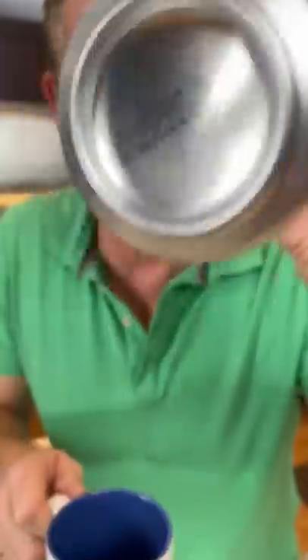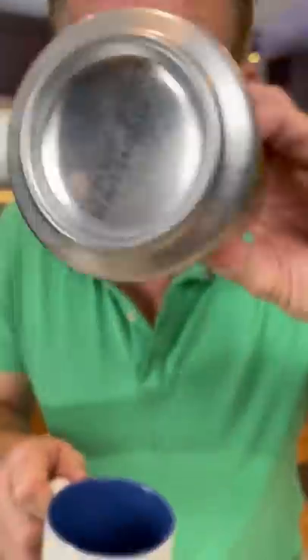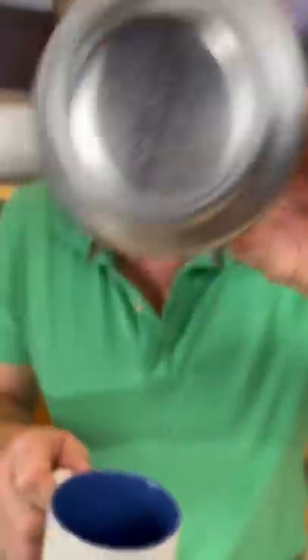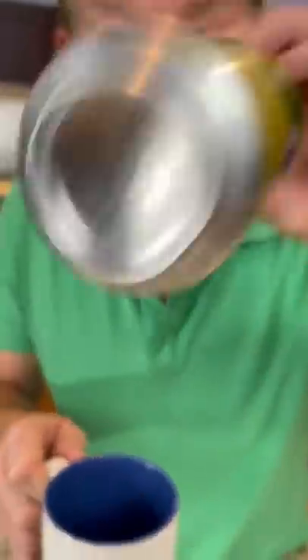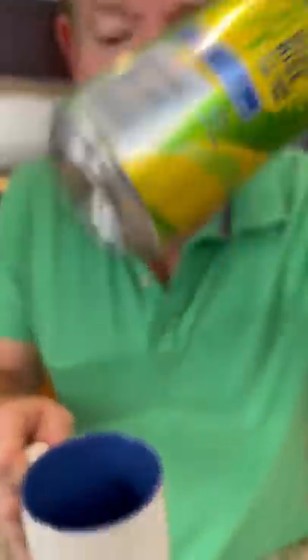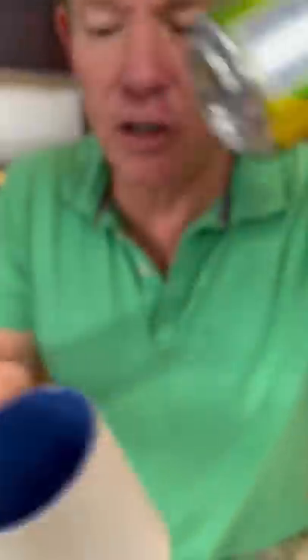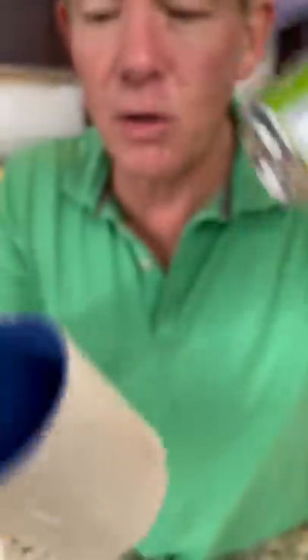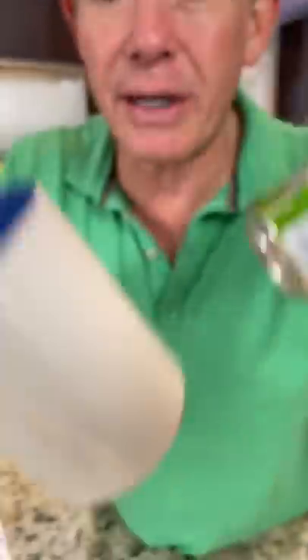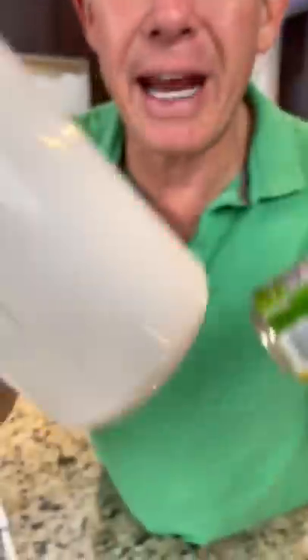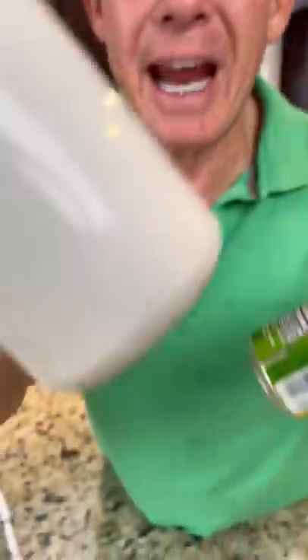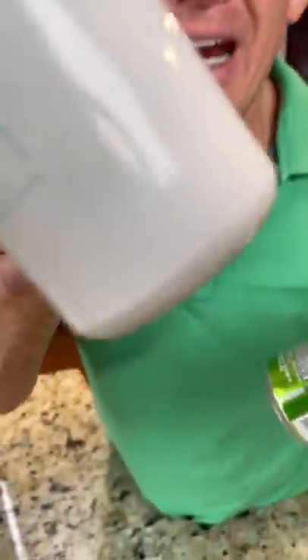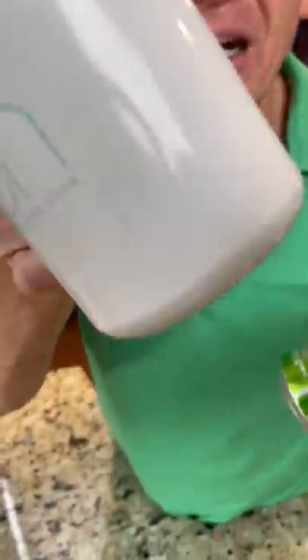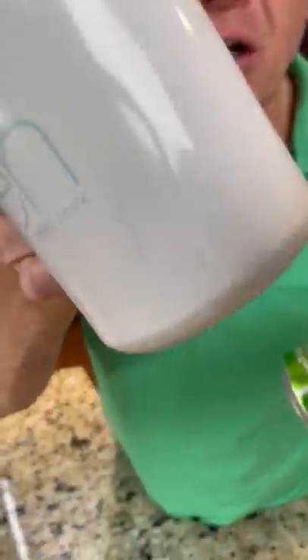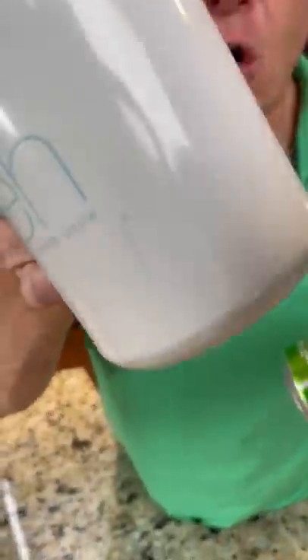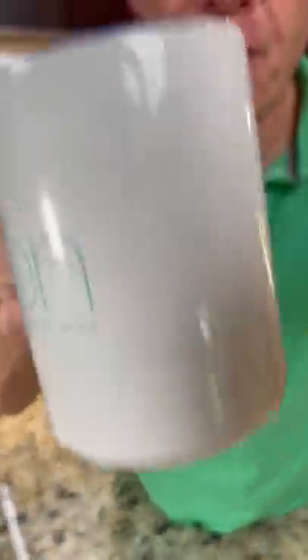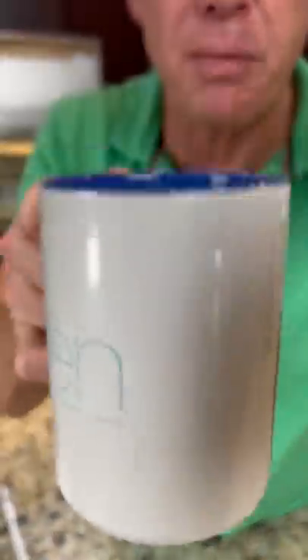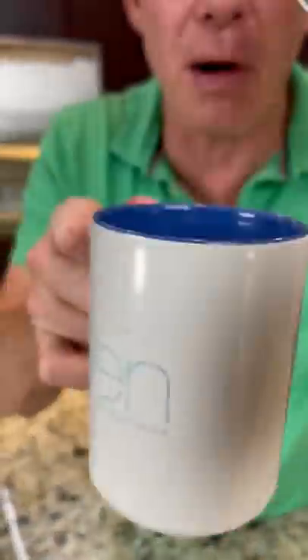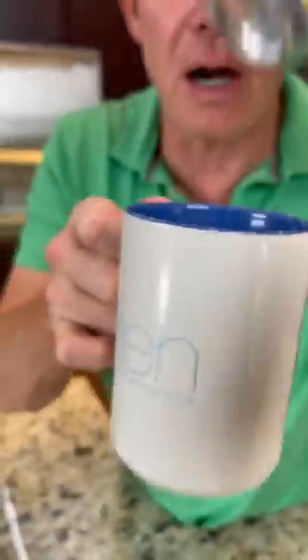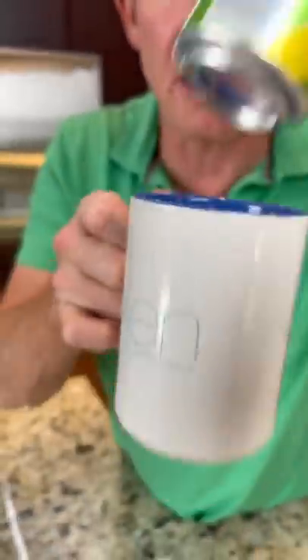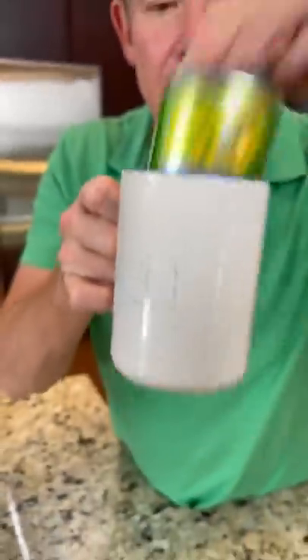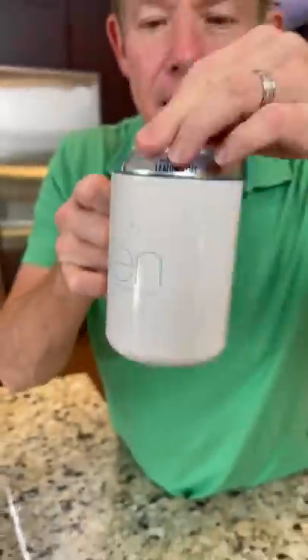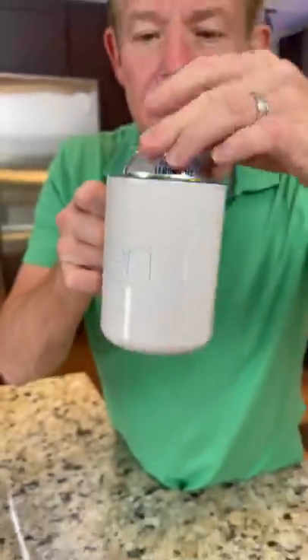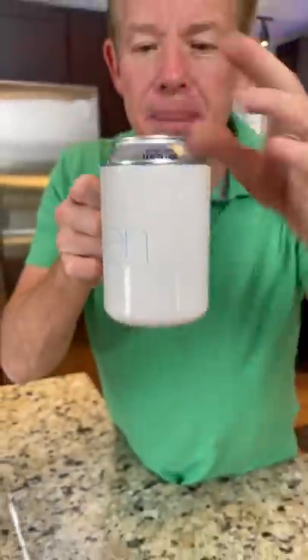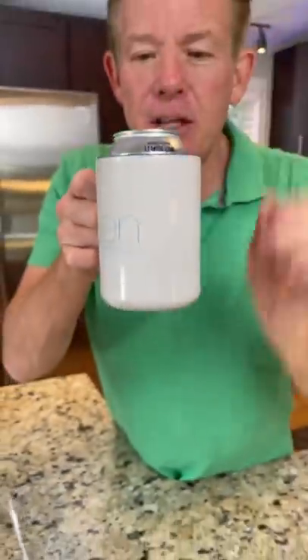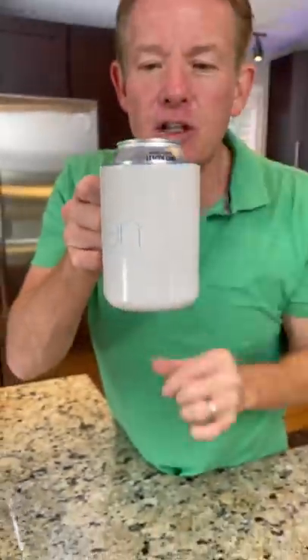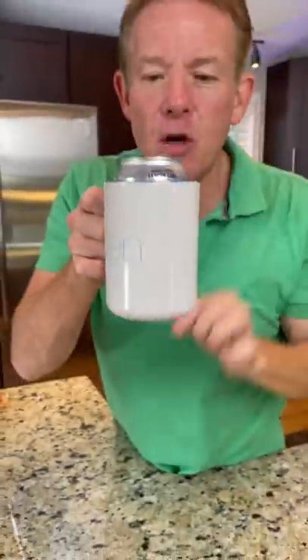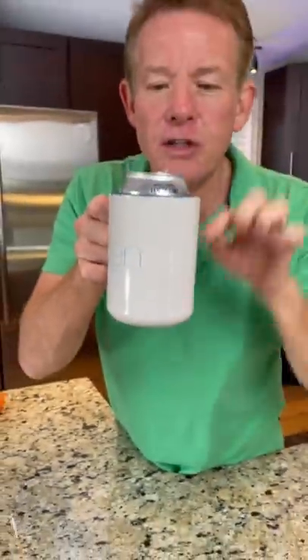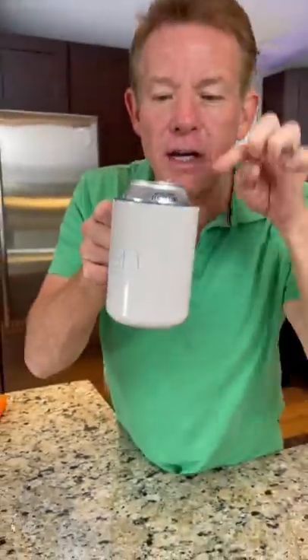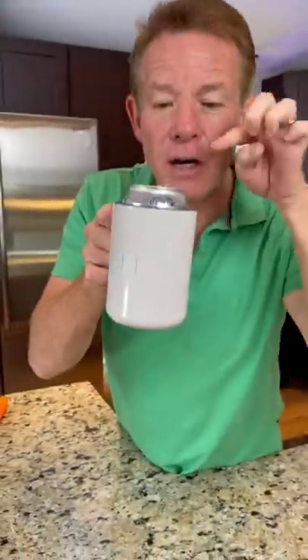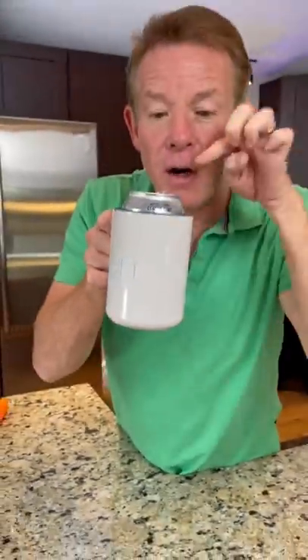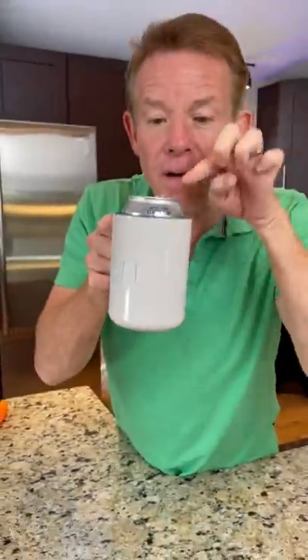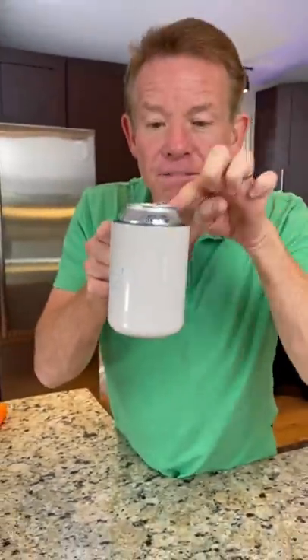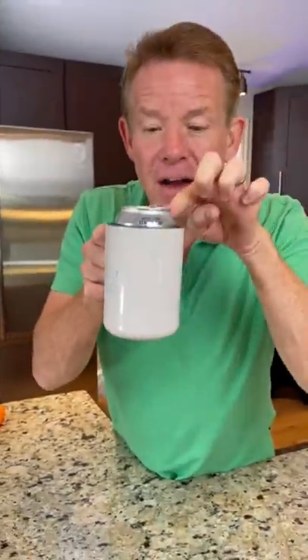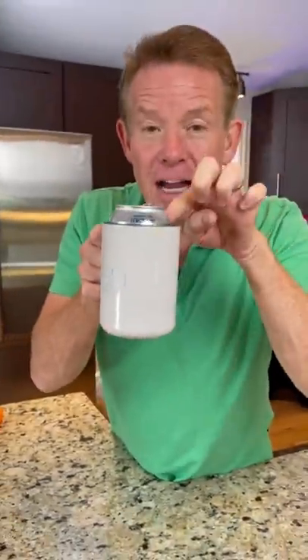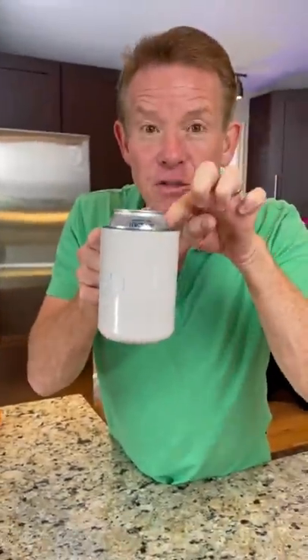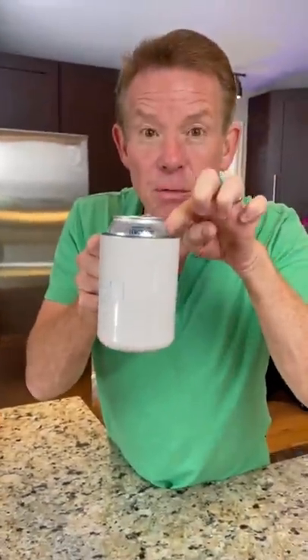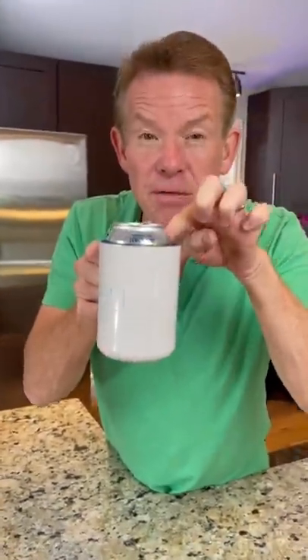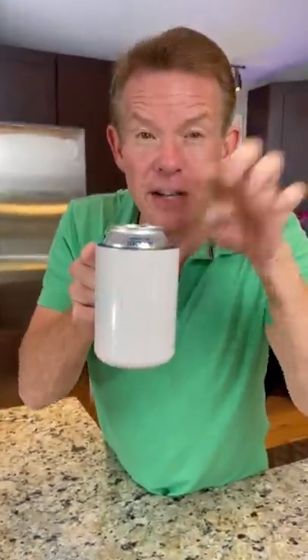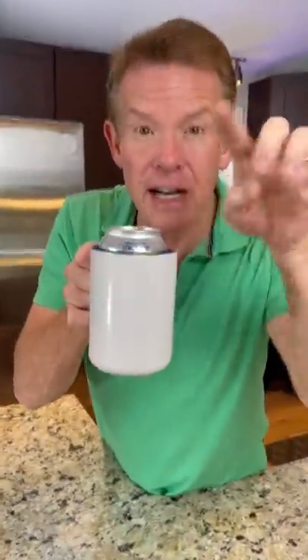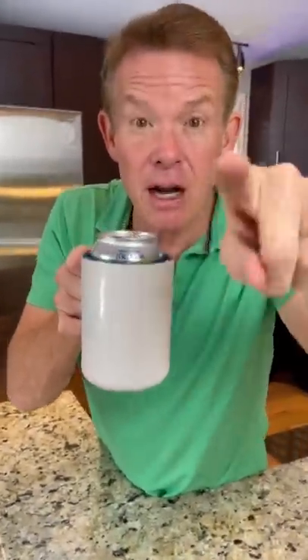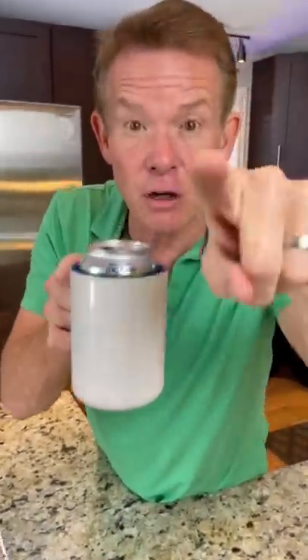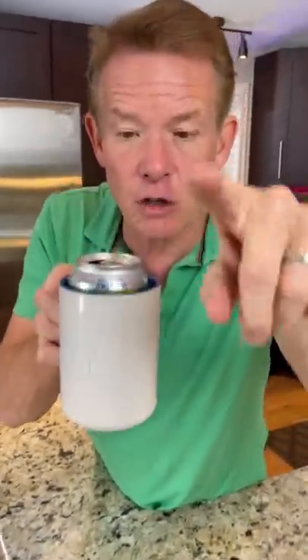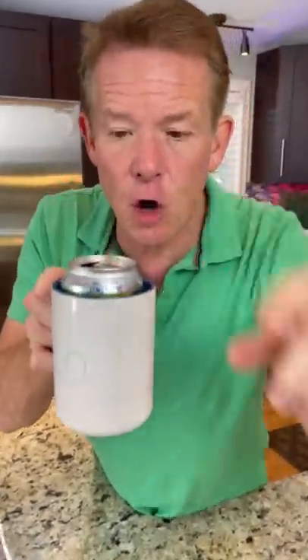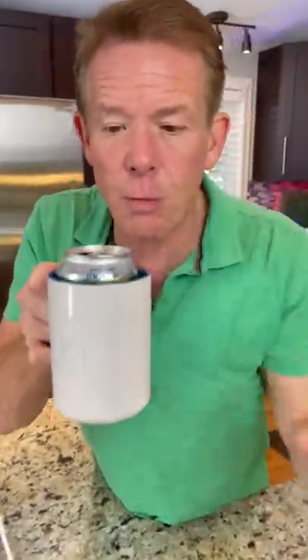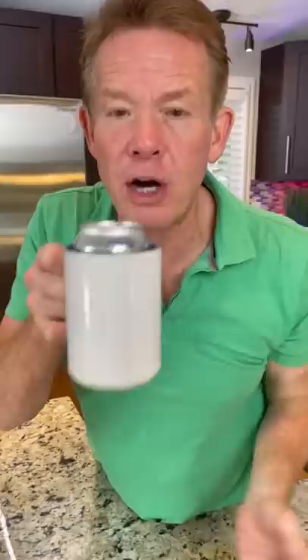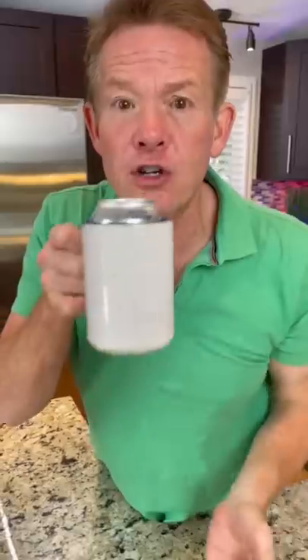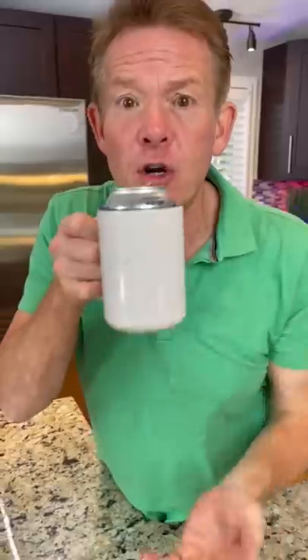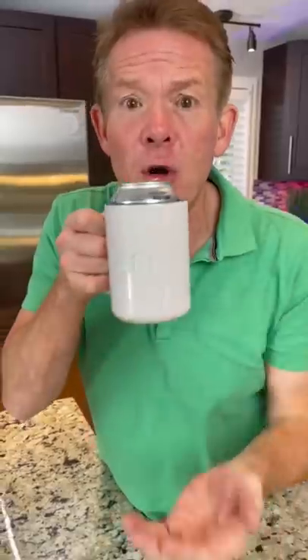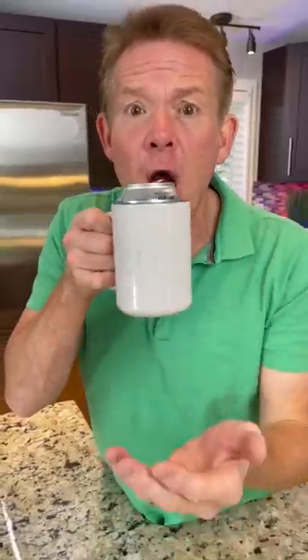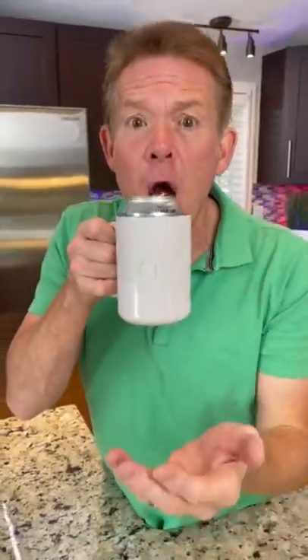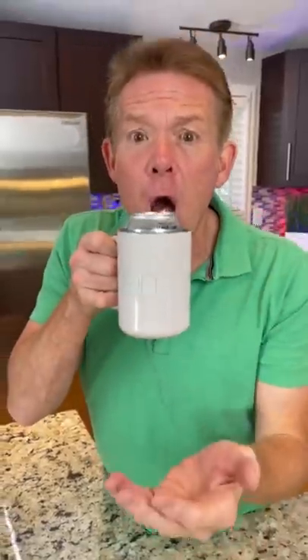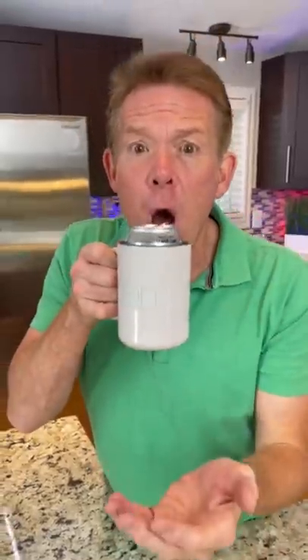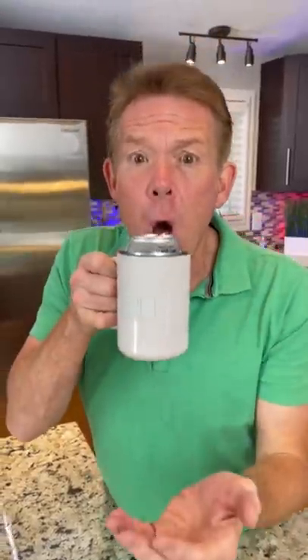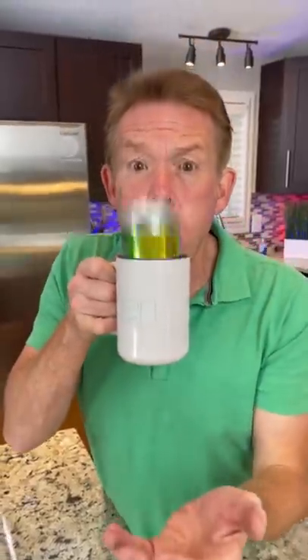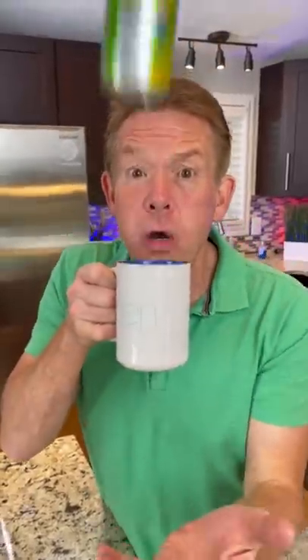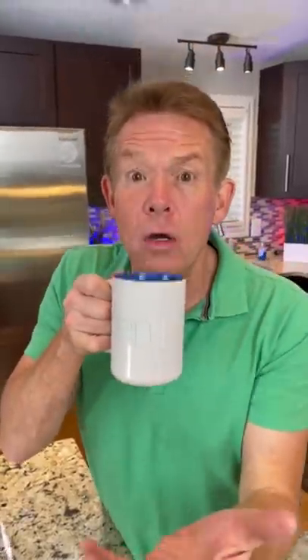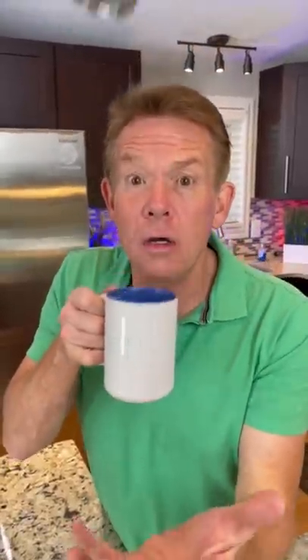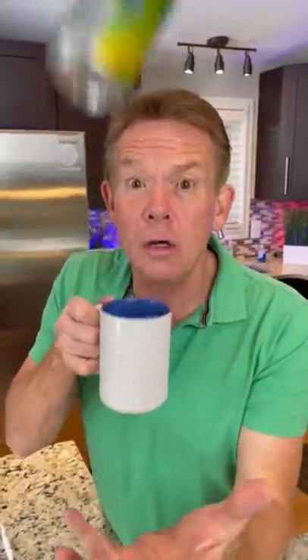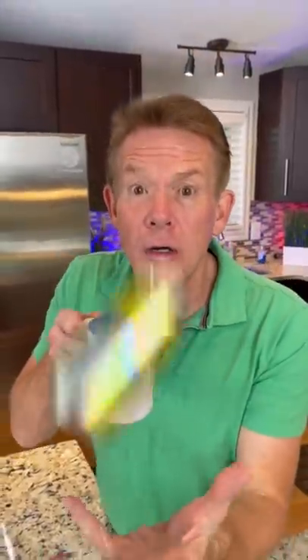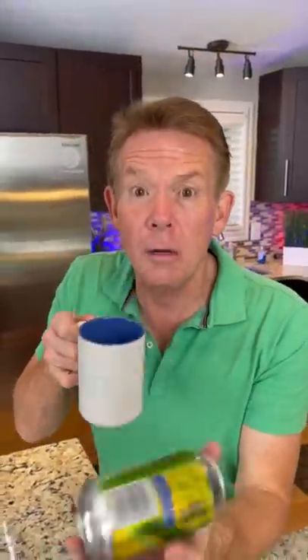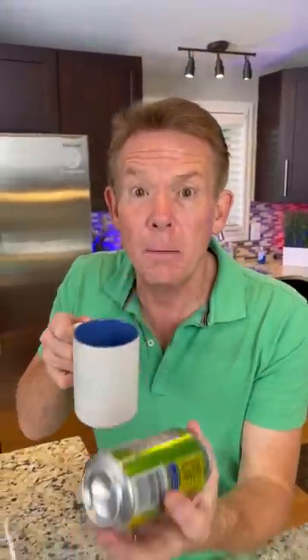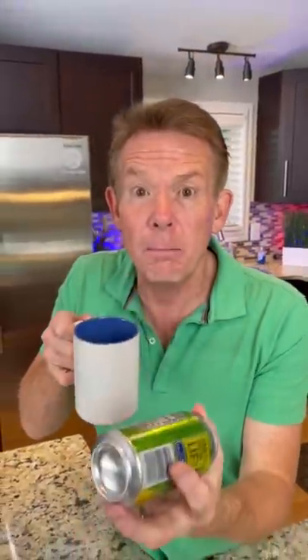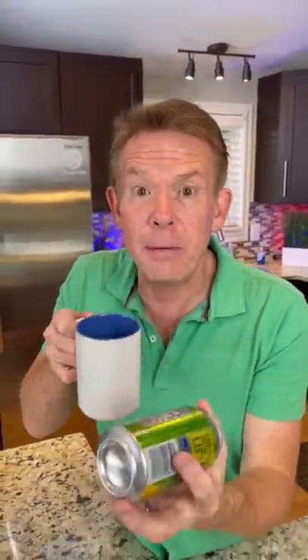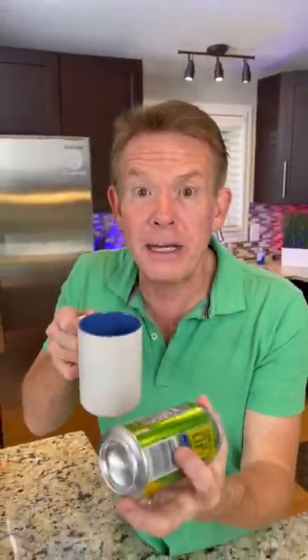So empty soda can, coffee mug, this goes here, fast removing air, low pressure, bingo!